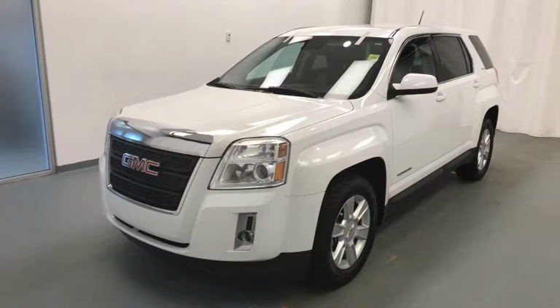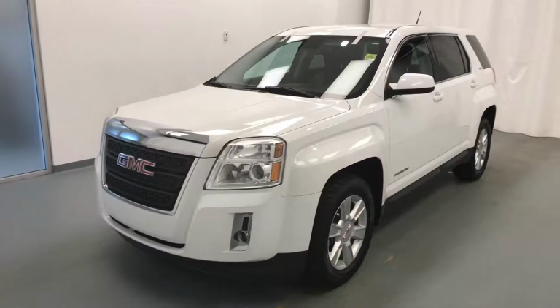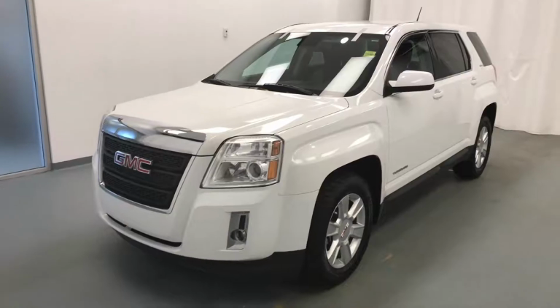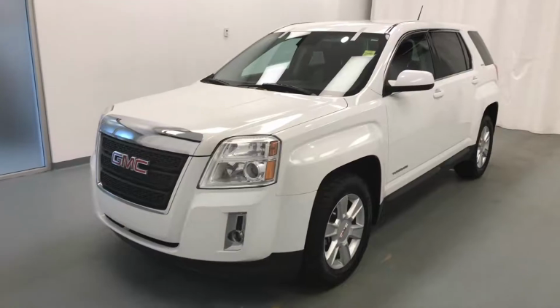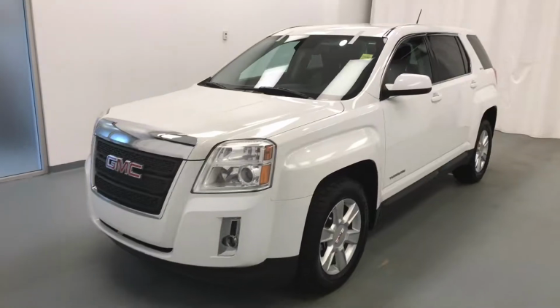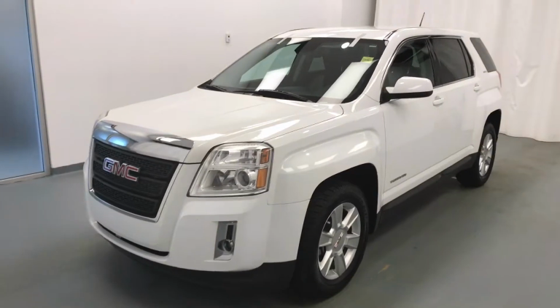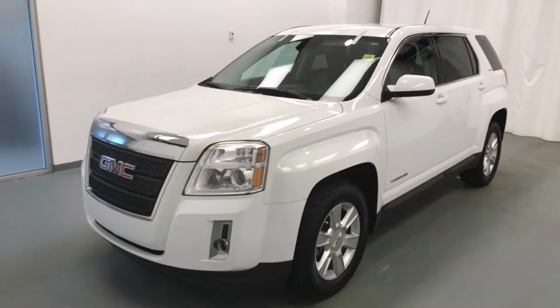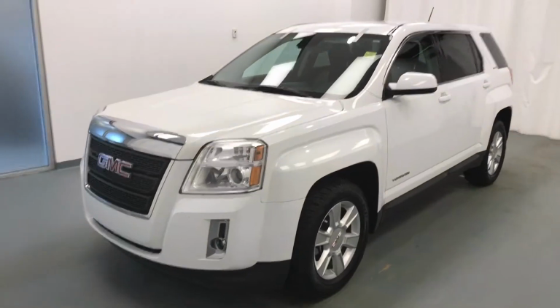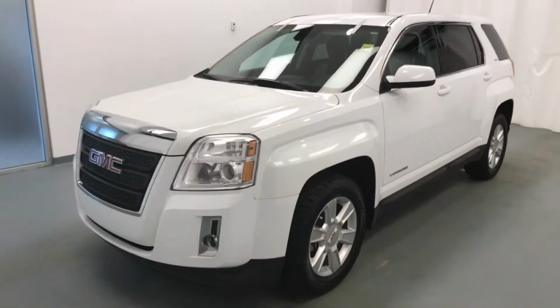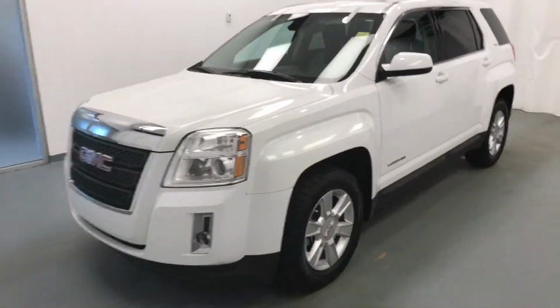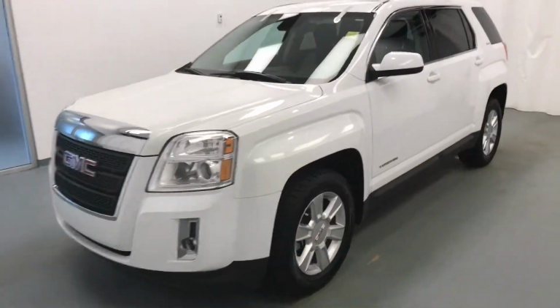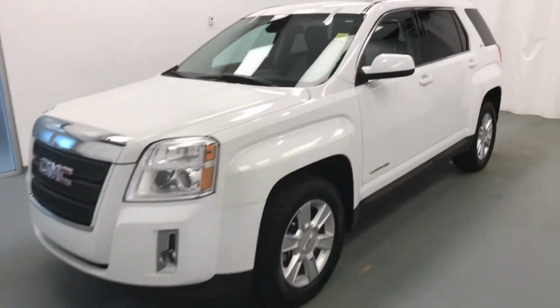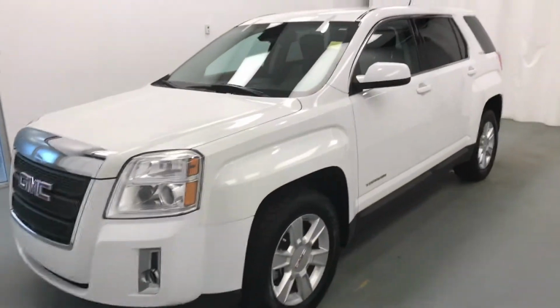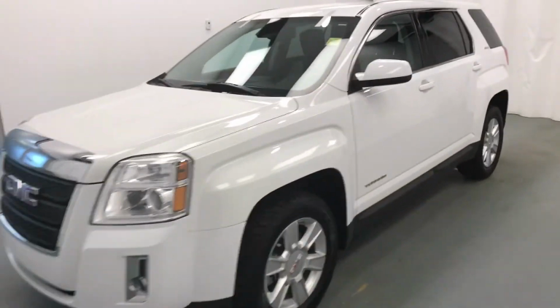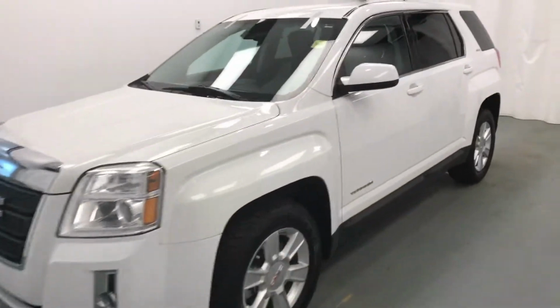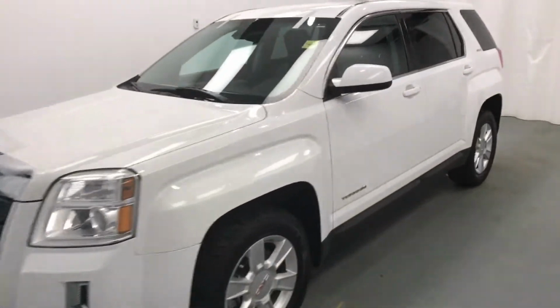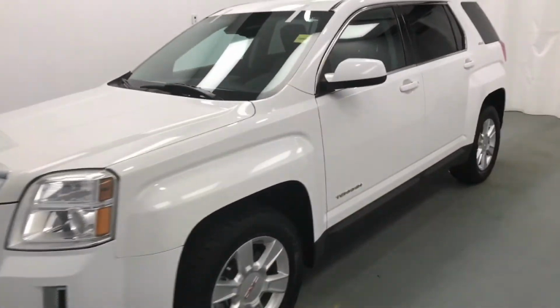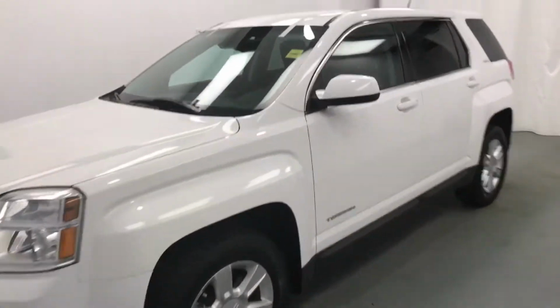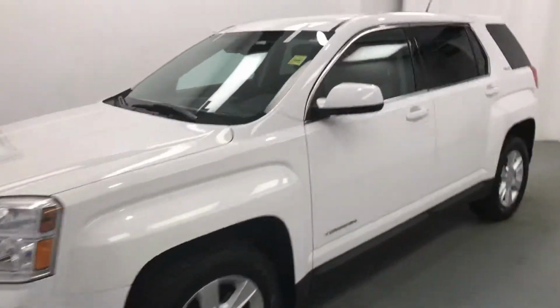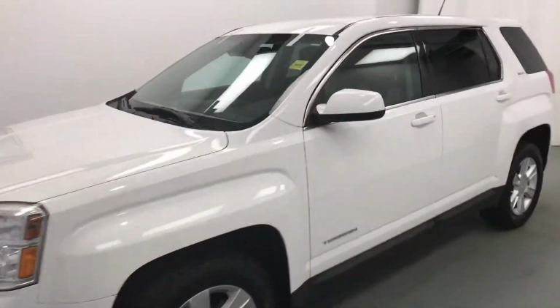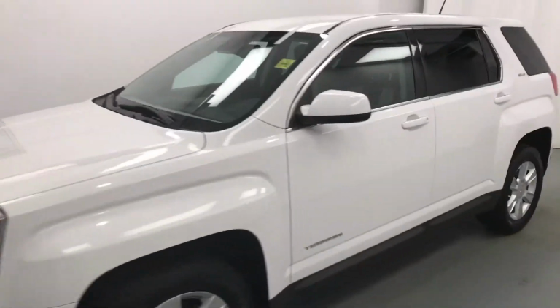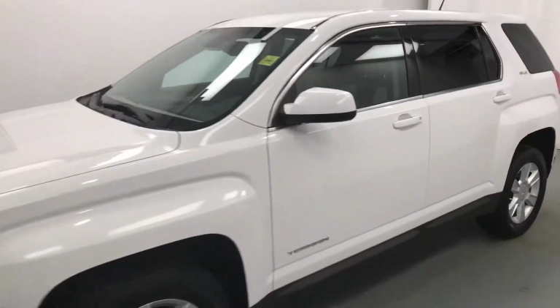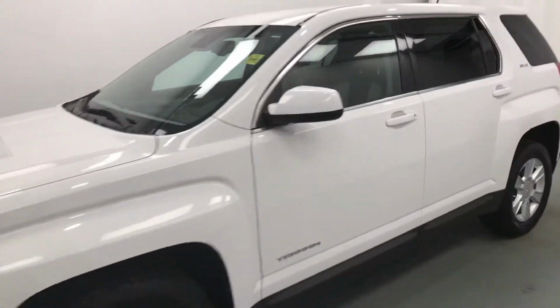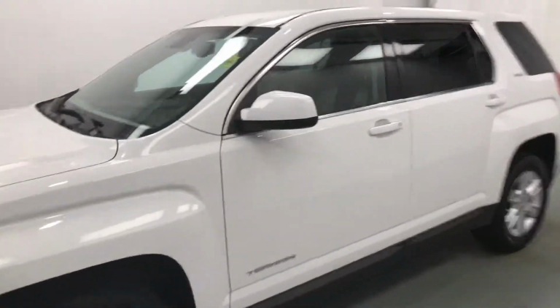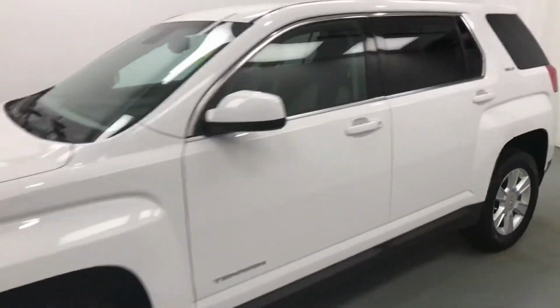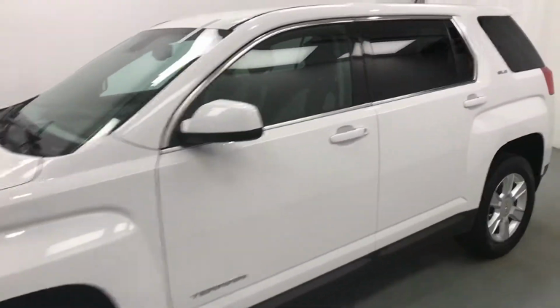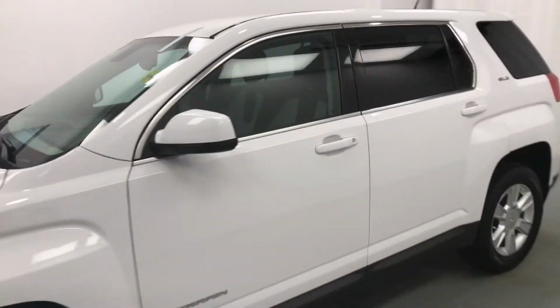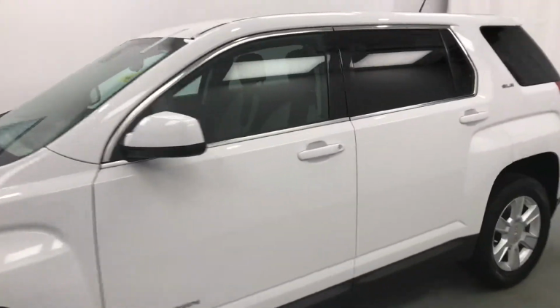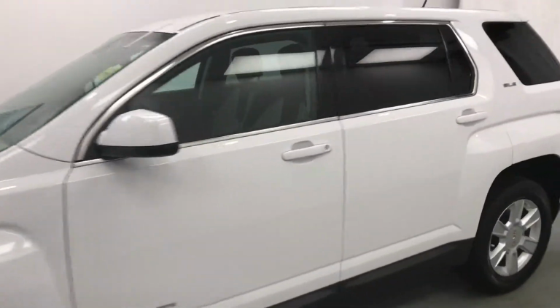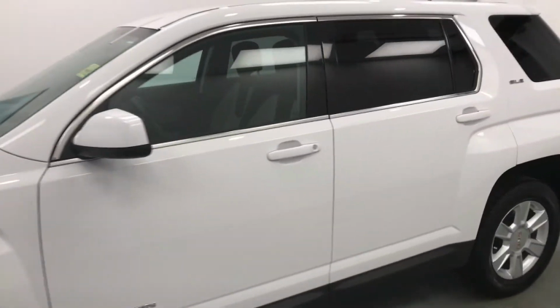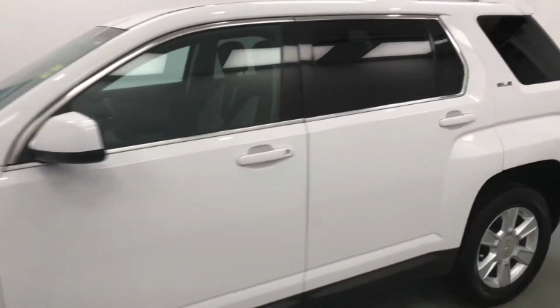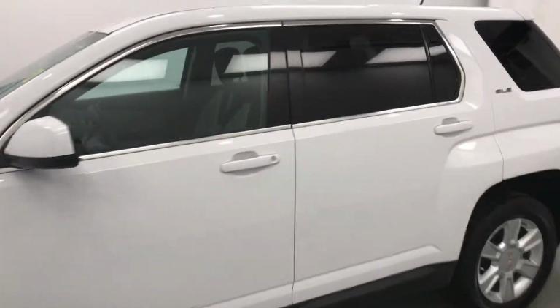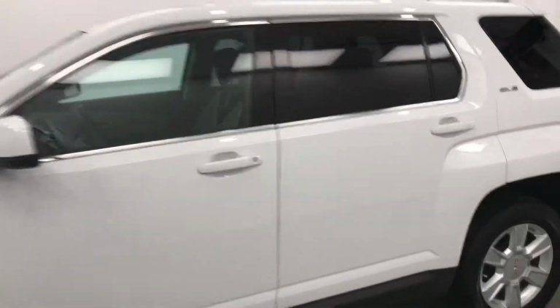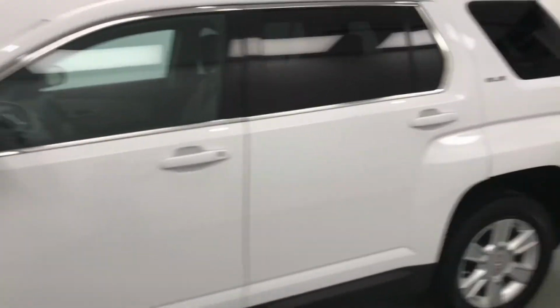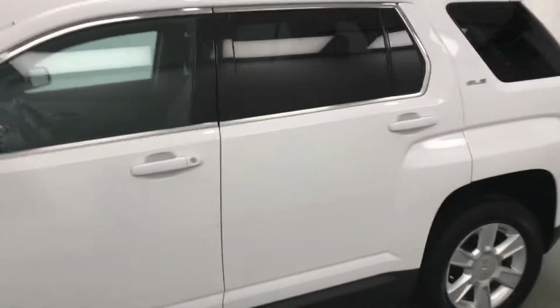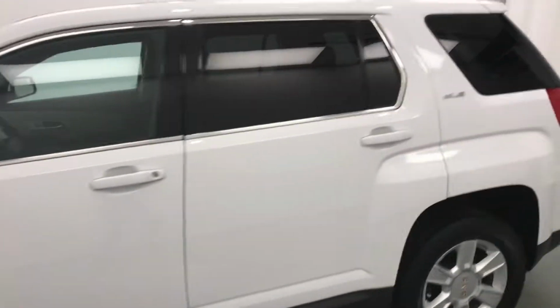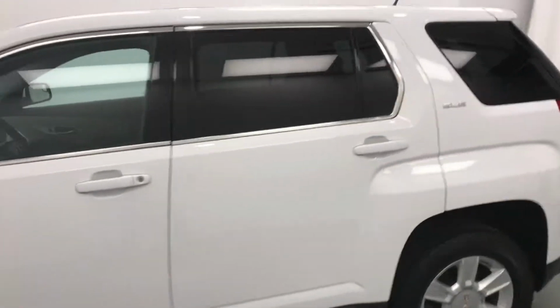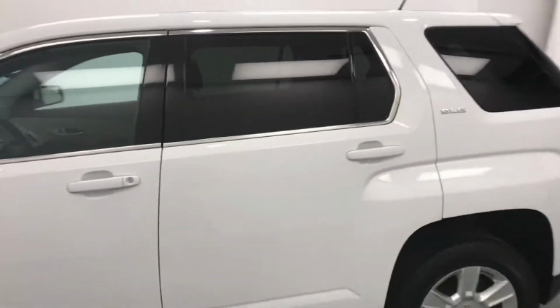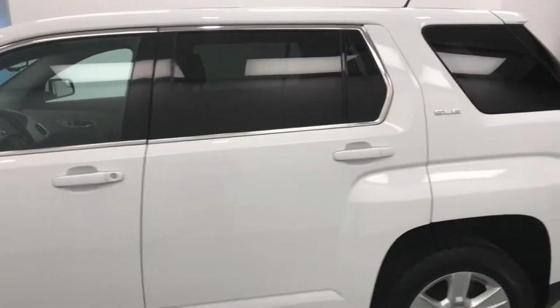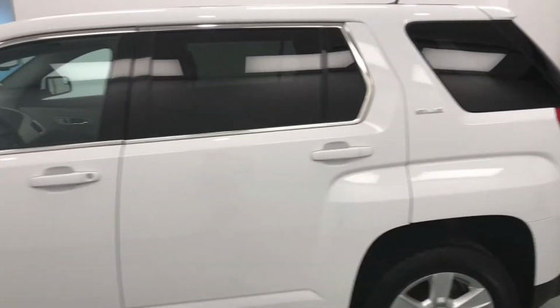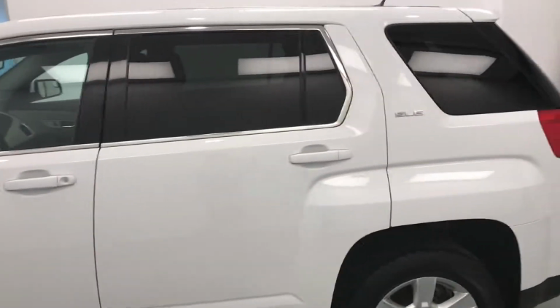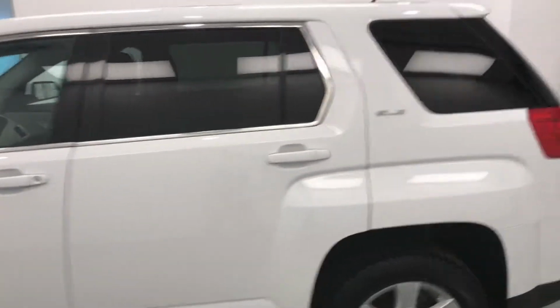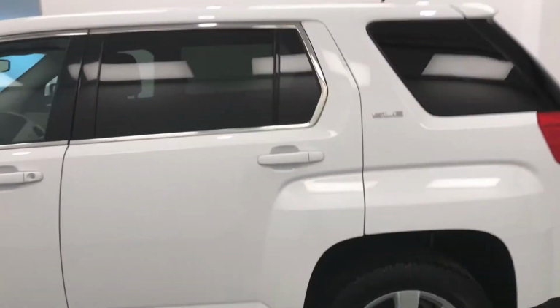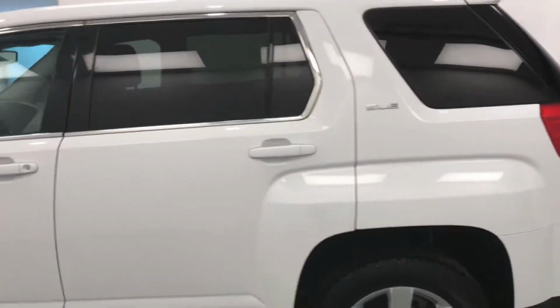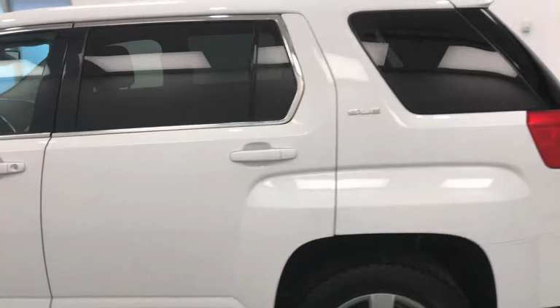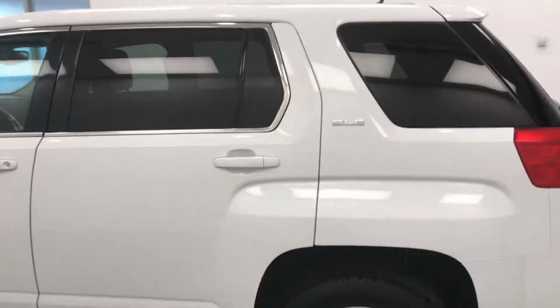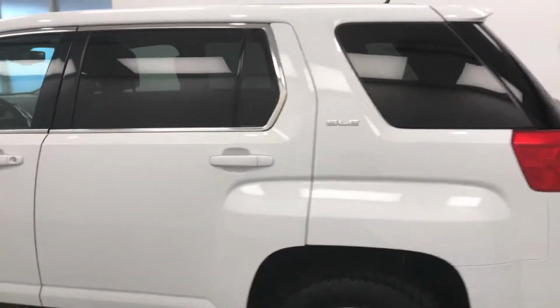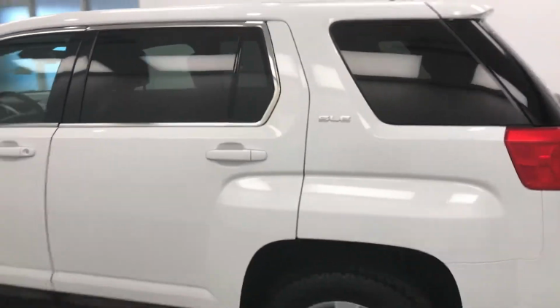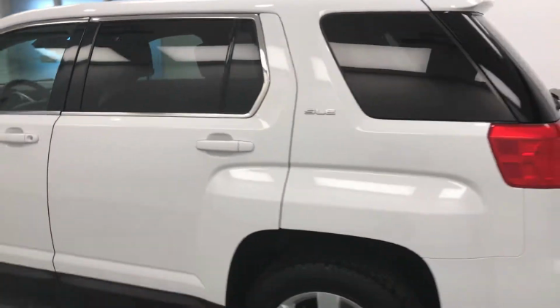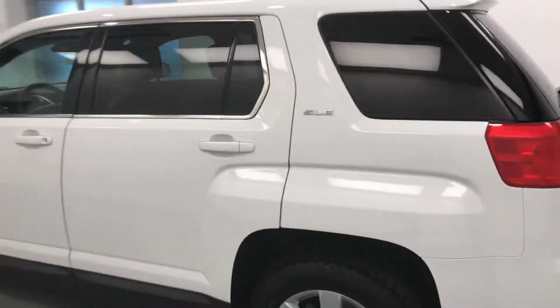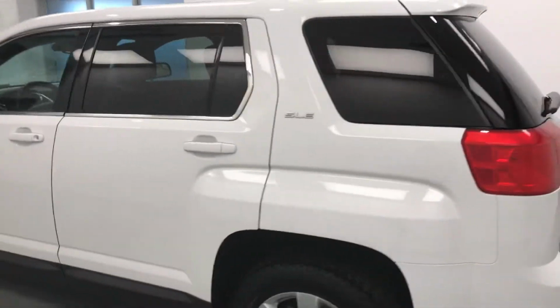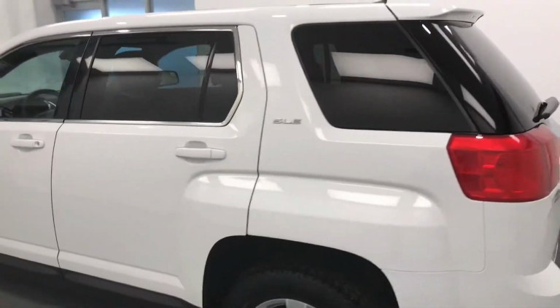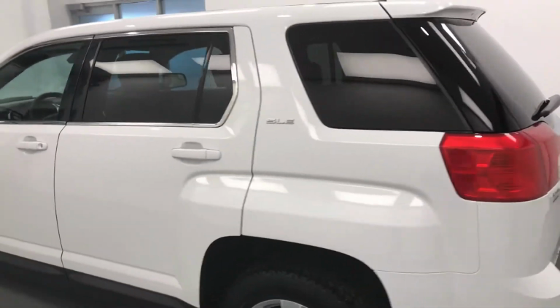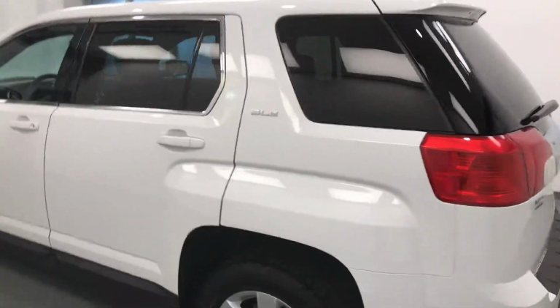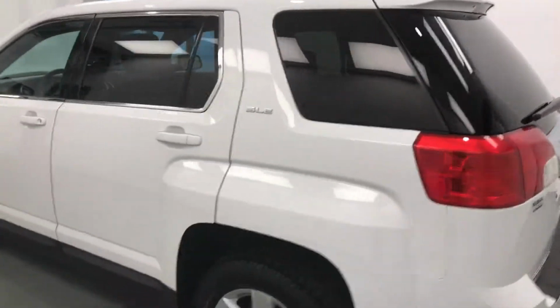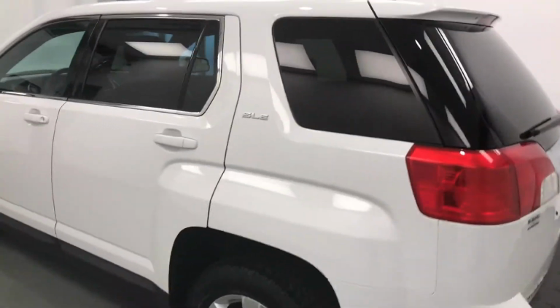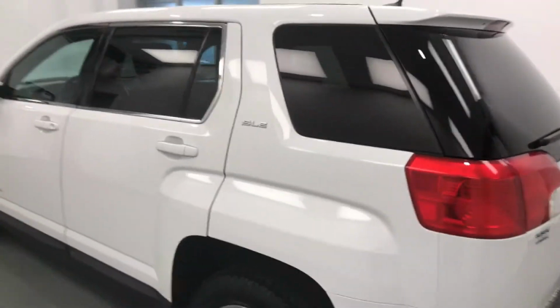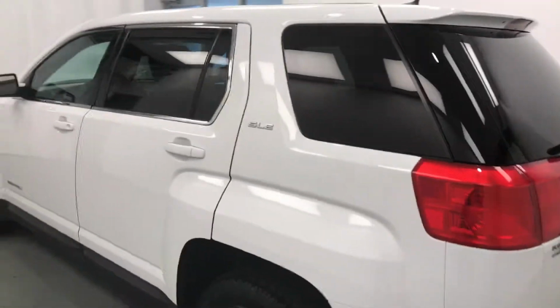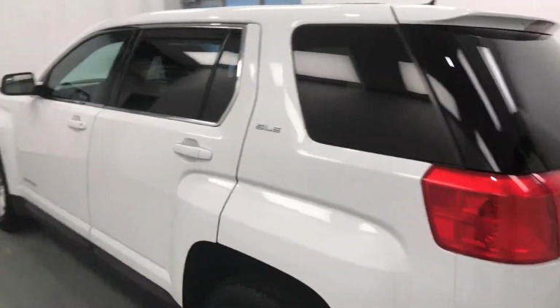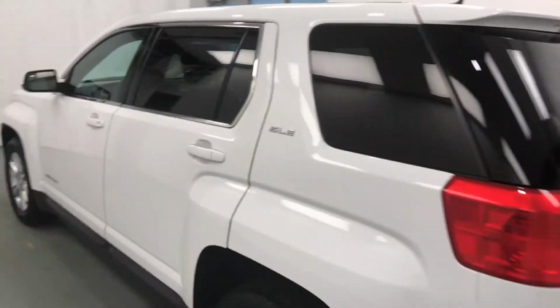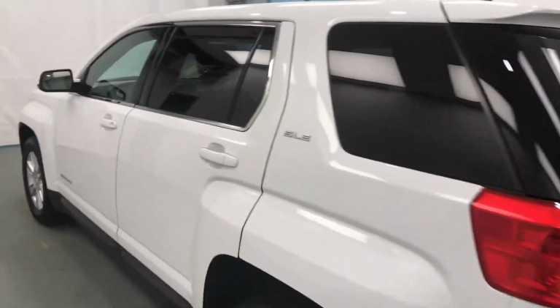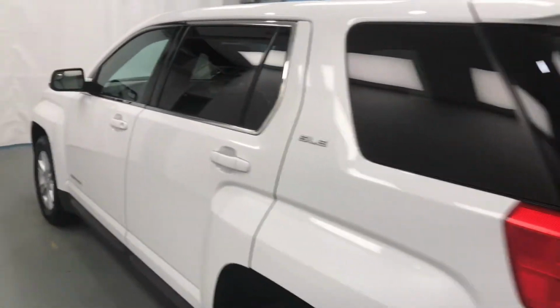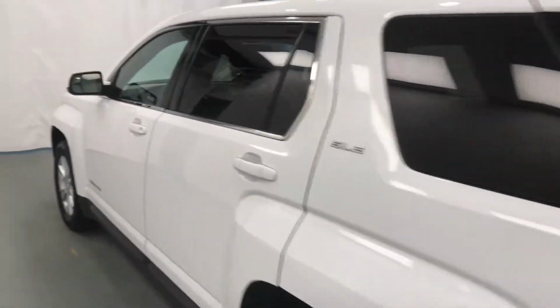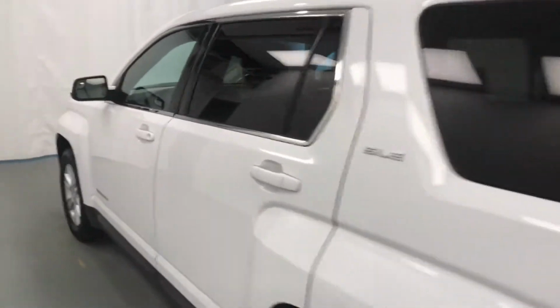Today we're viewing stock number 137733 on a 2013 GMC Terrain SLE, and our exterior color is white.